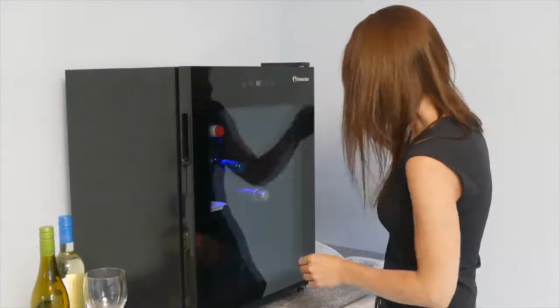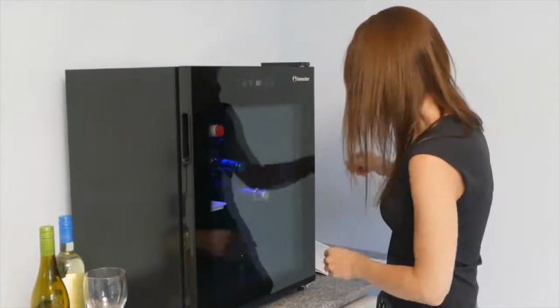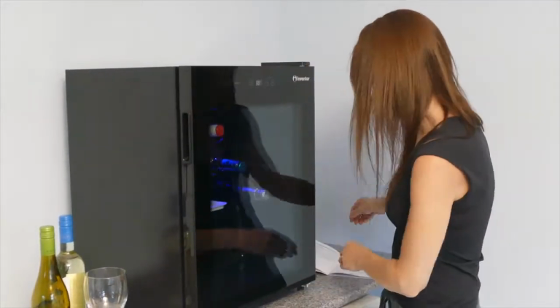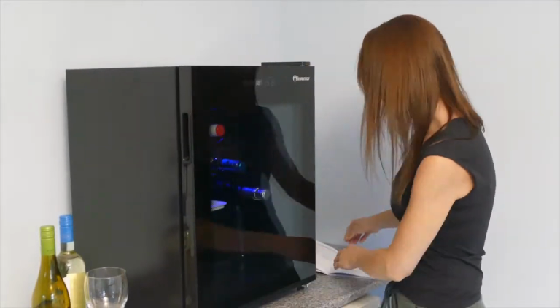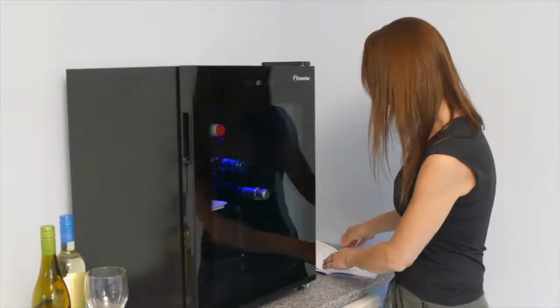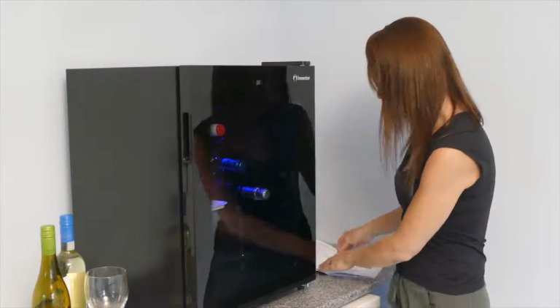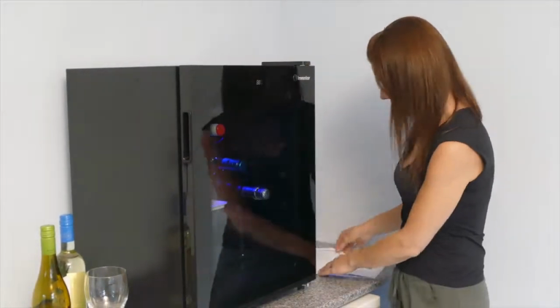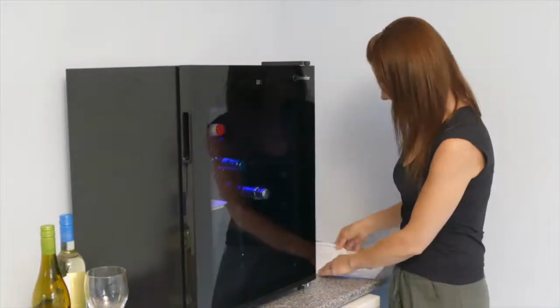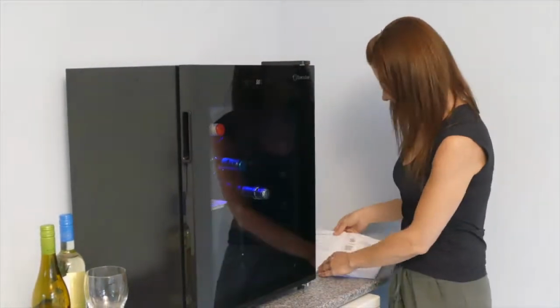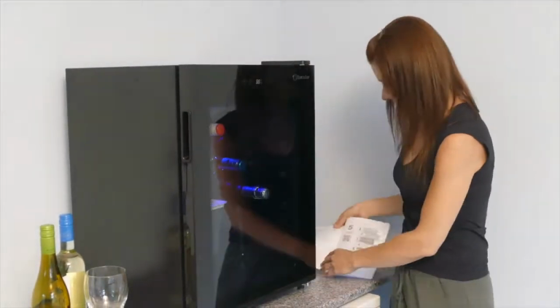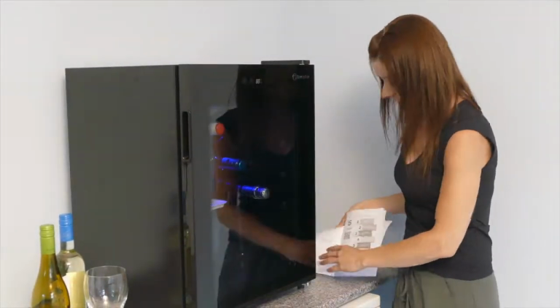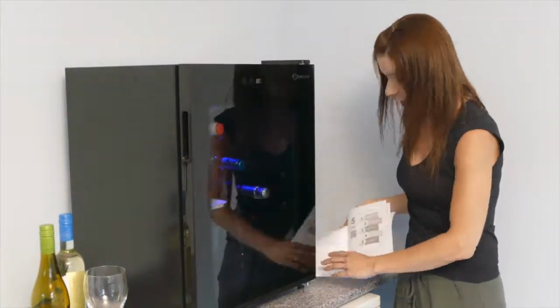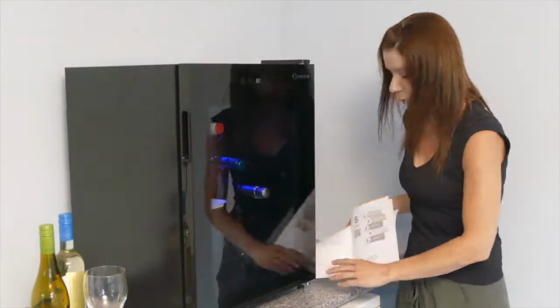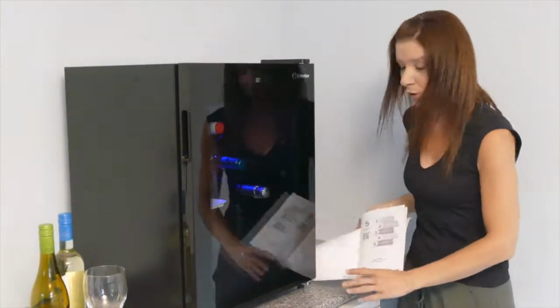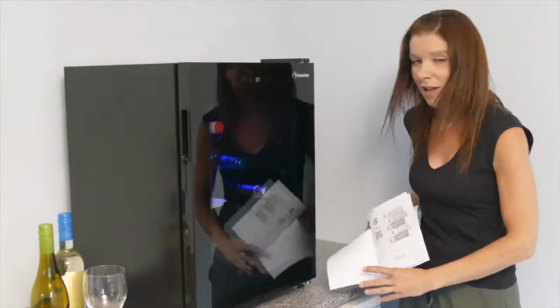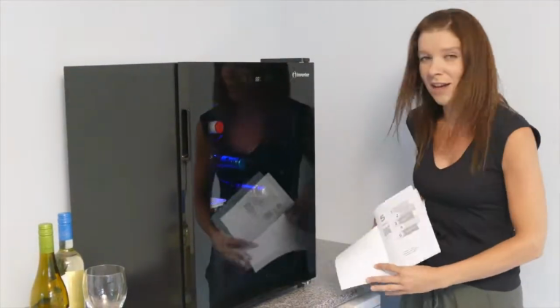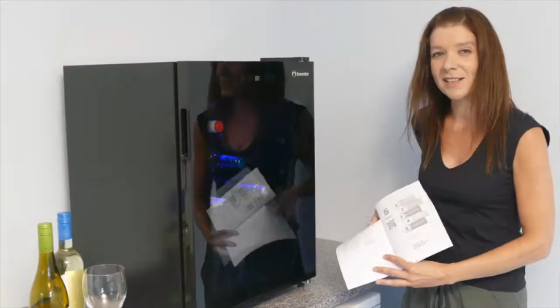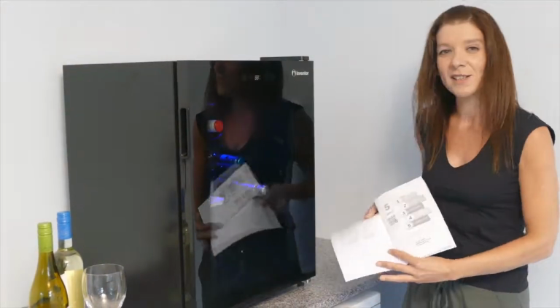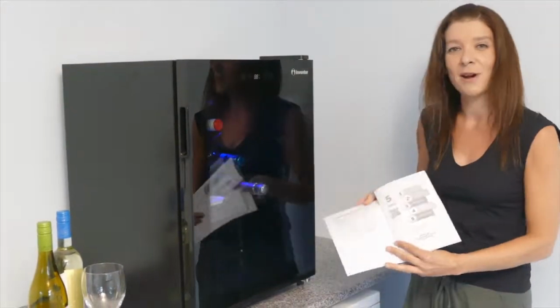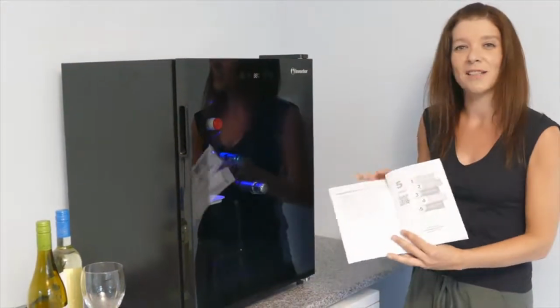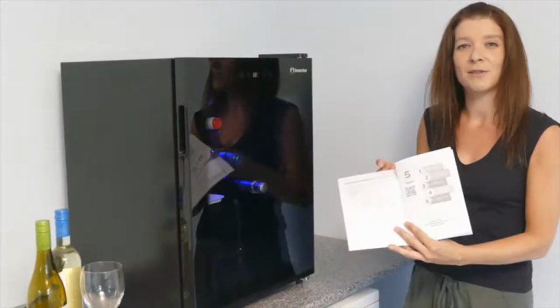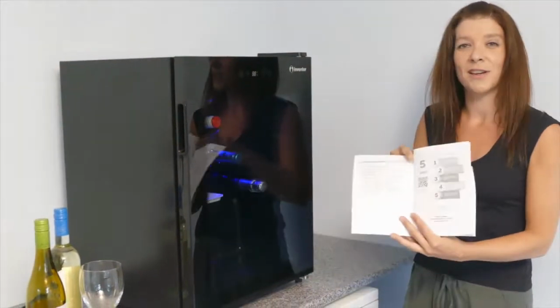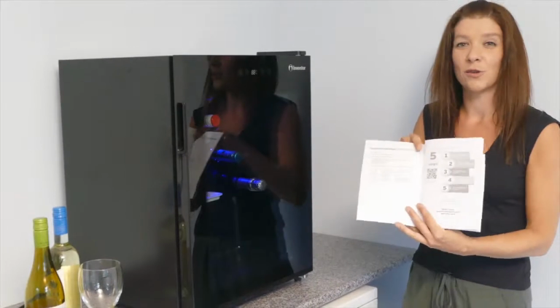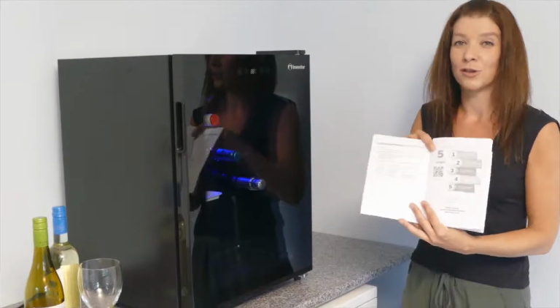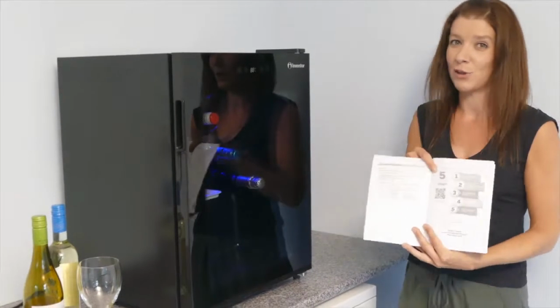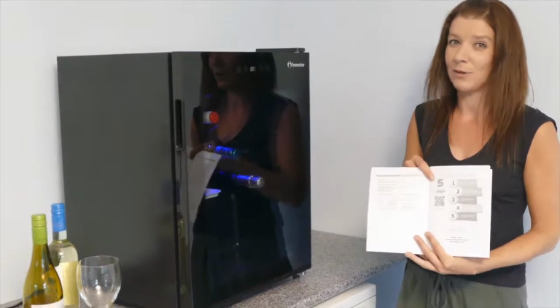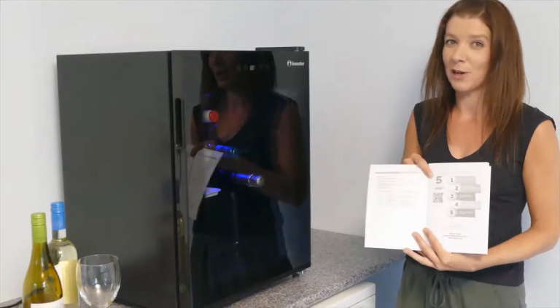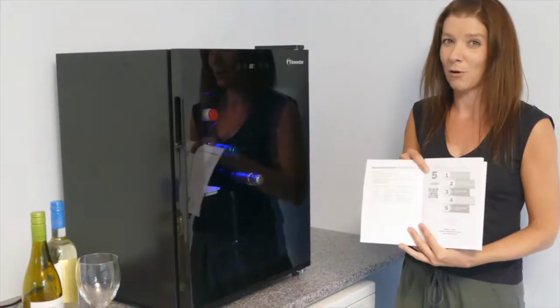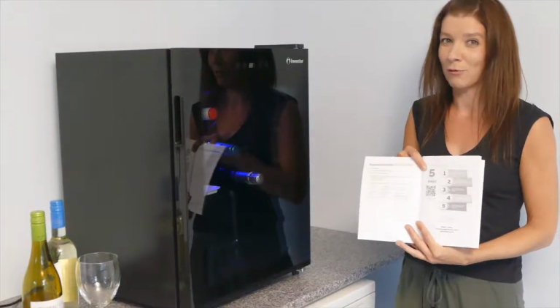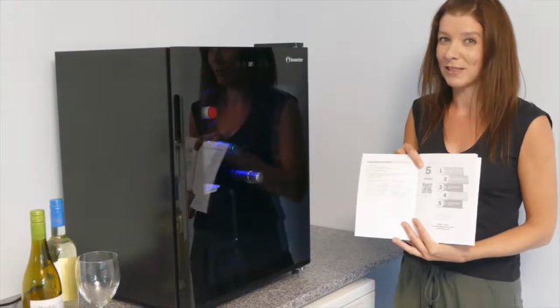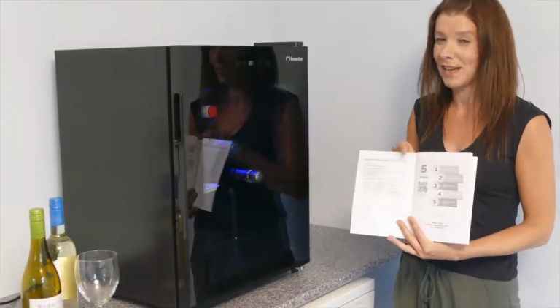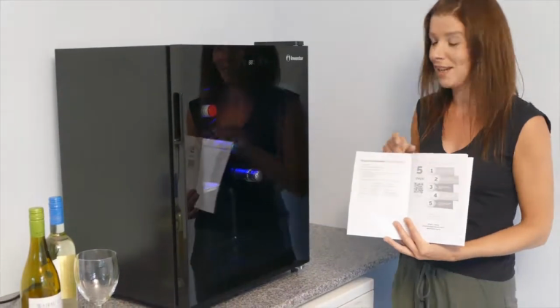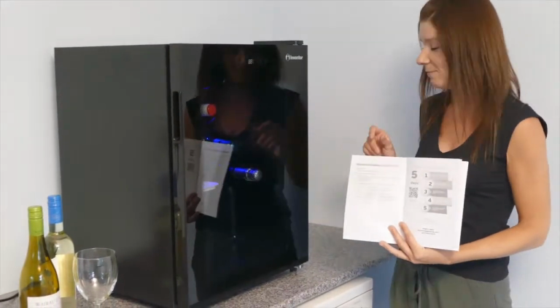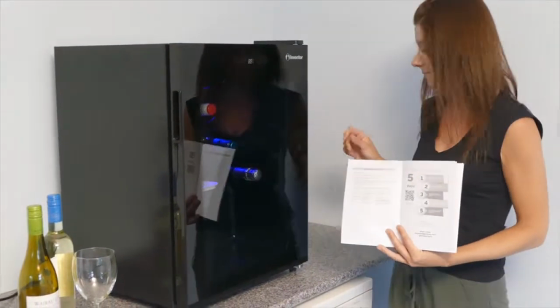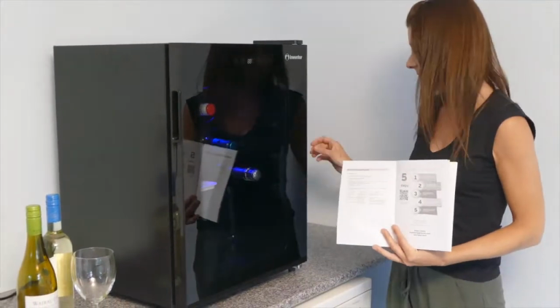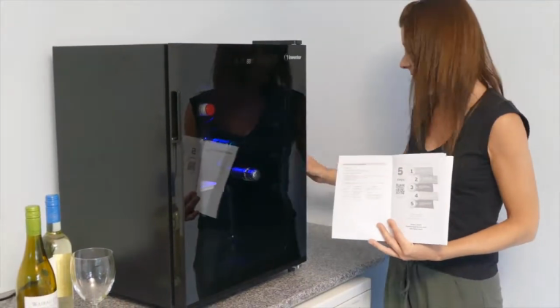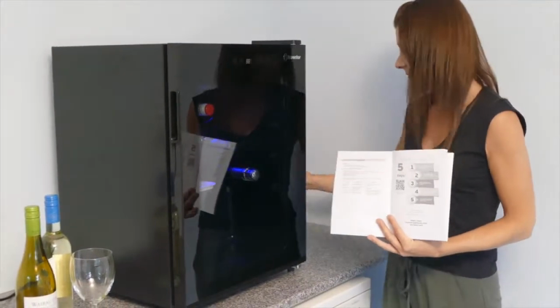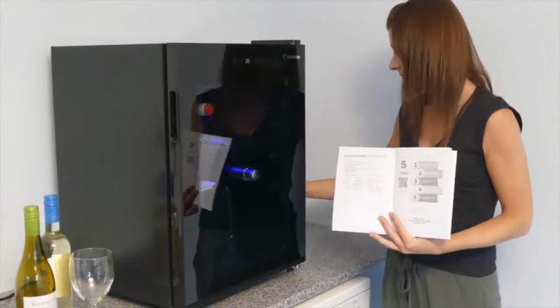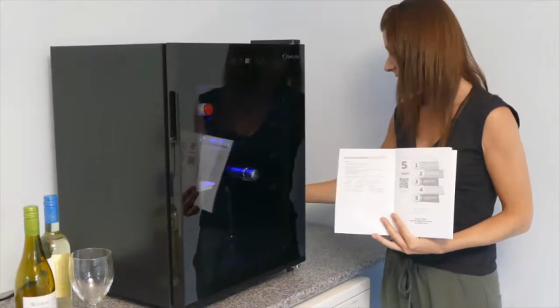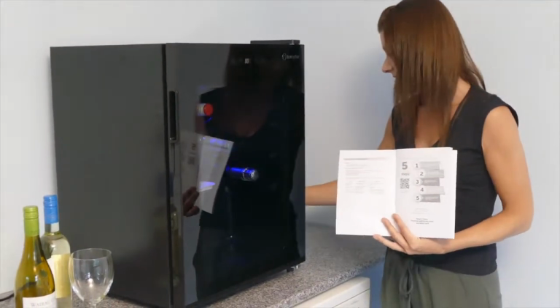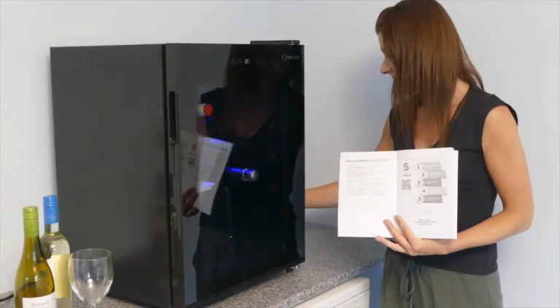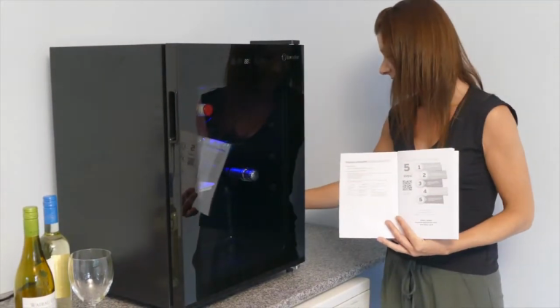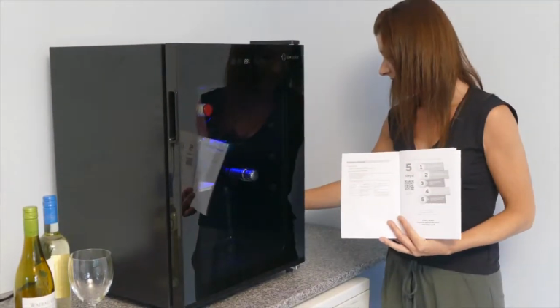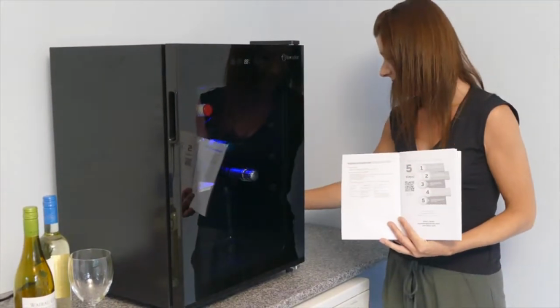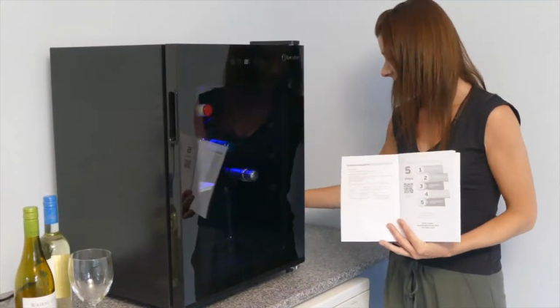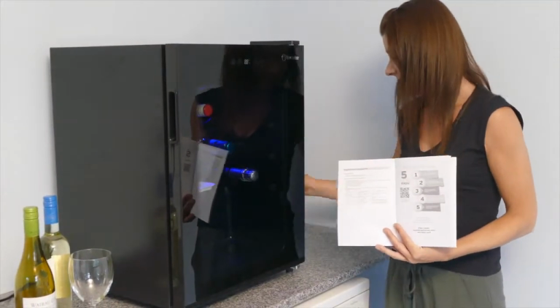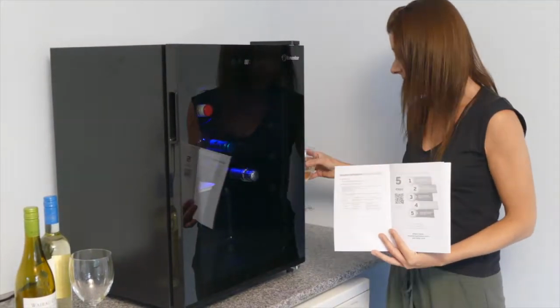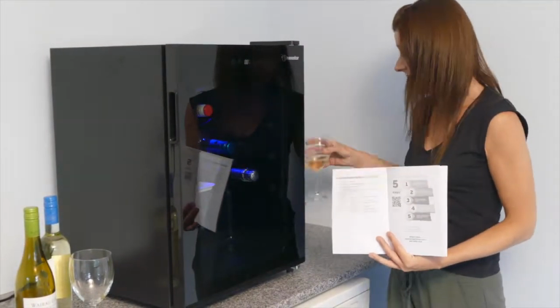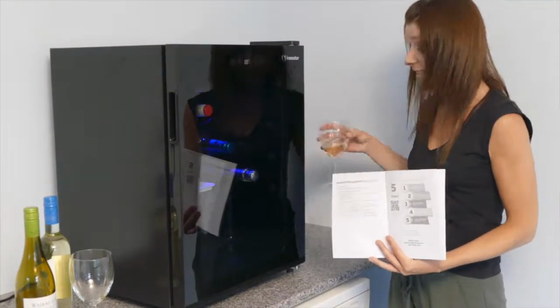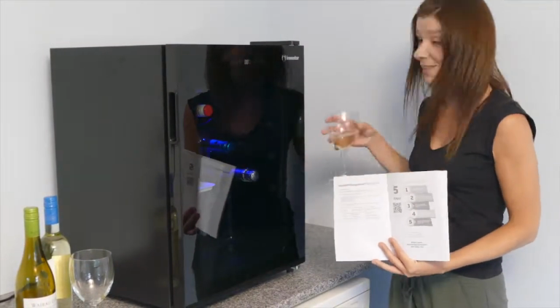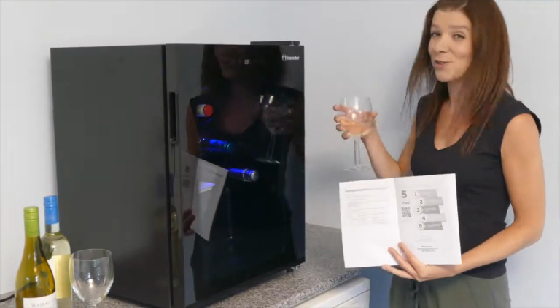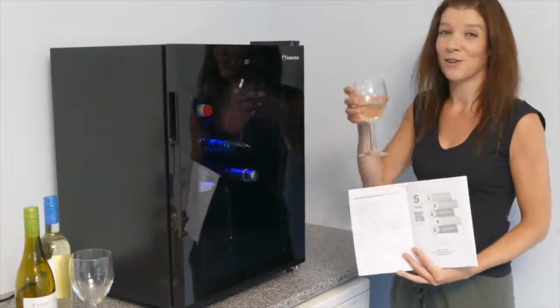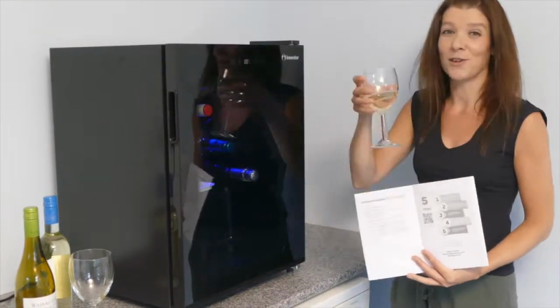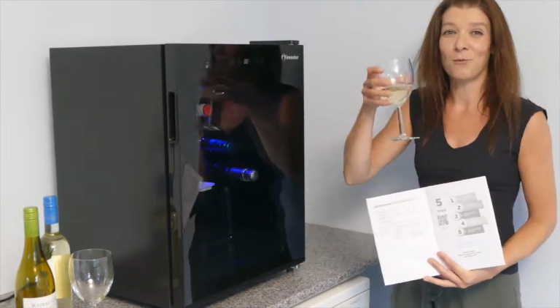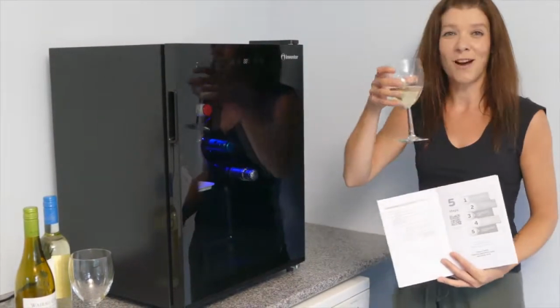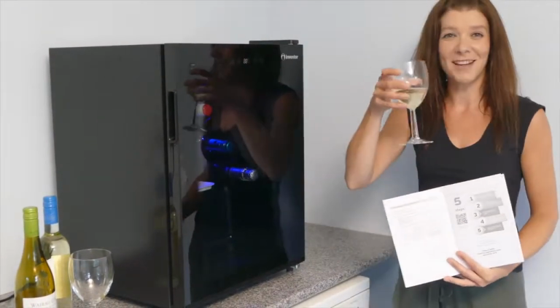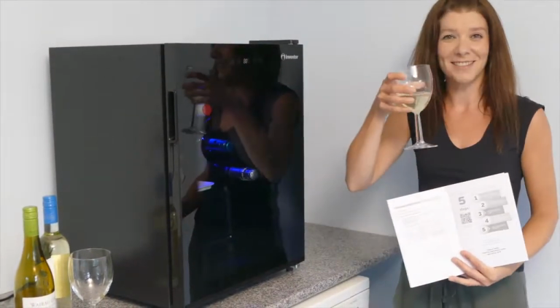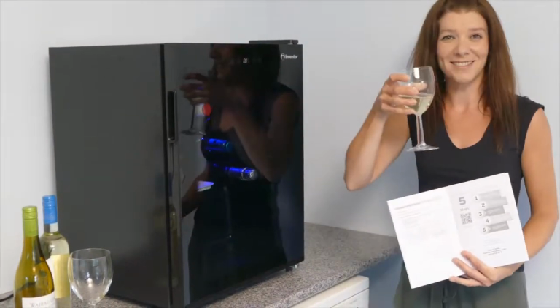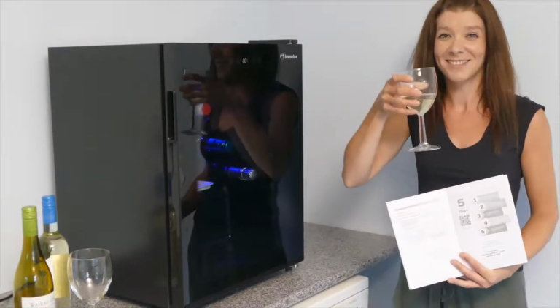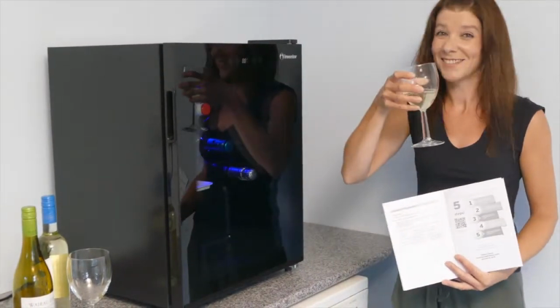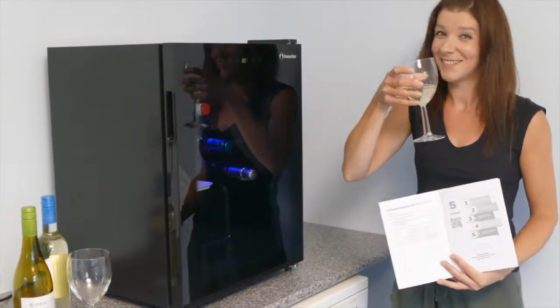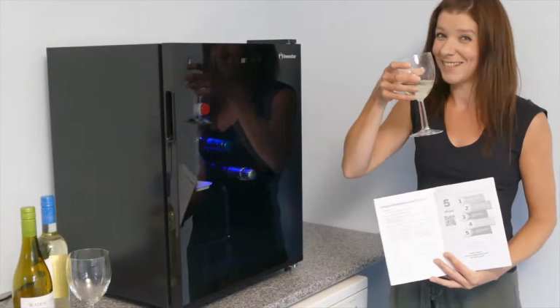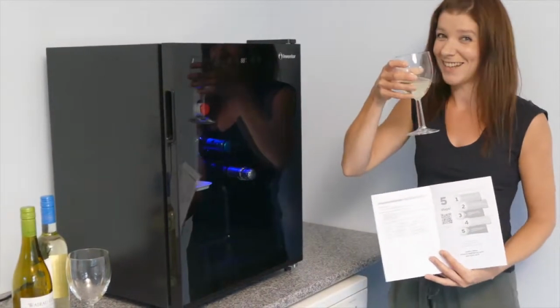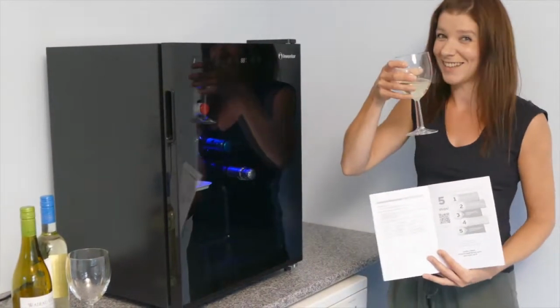Remember to go online to activate your 2-year warranty and enjoy your wine. Cheers!